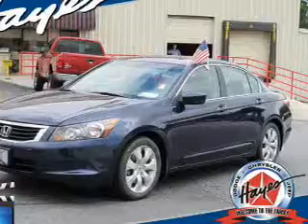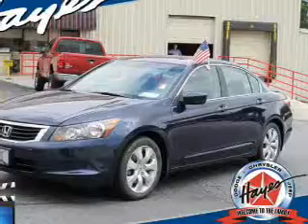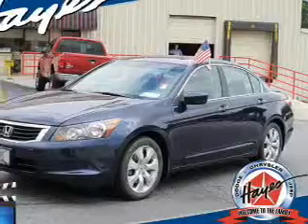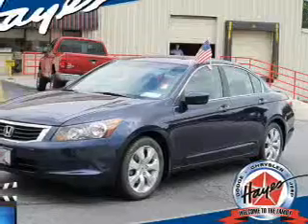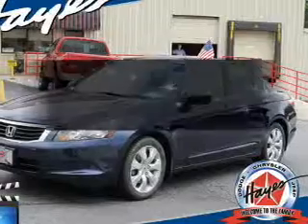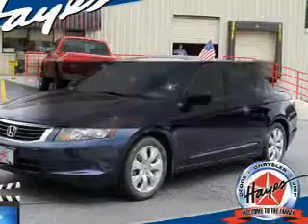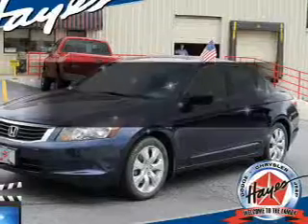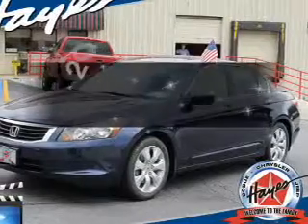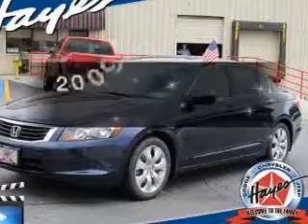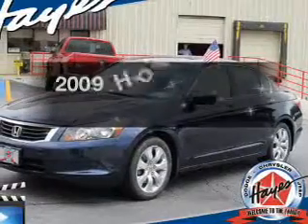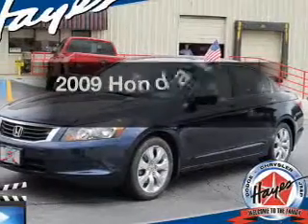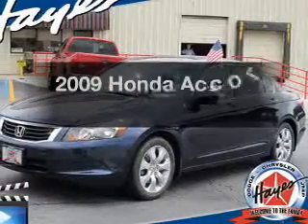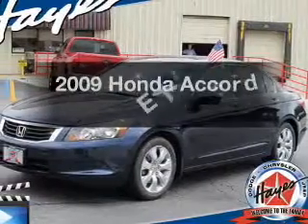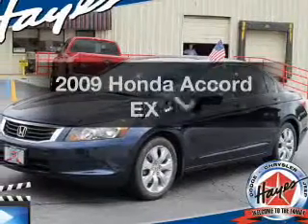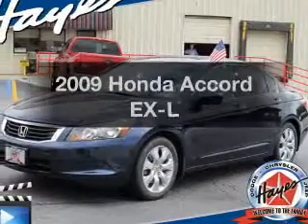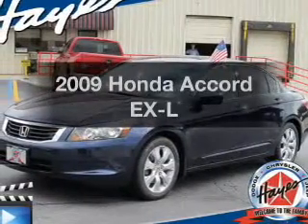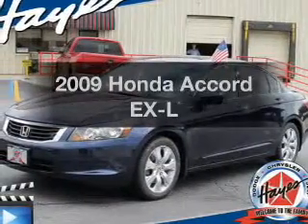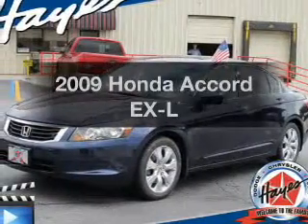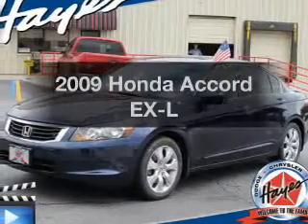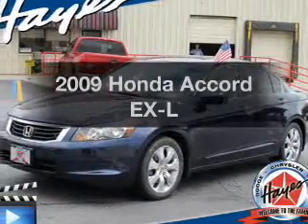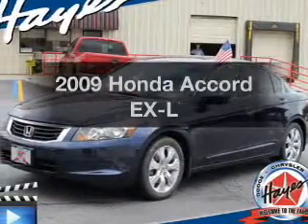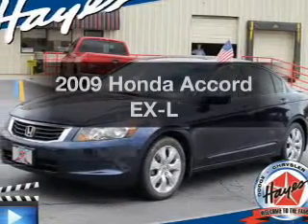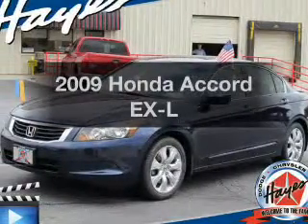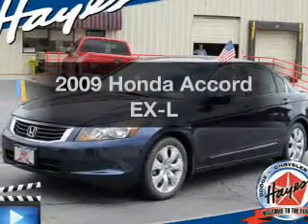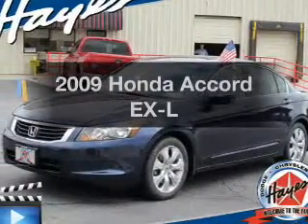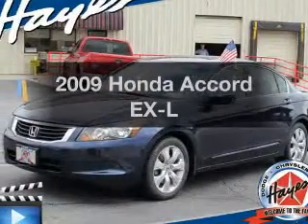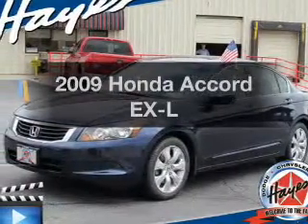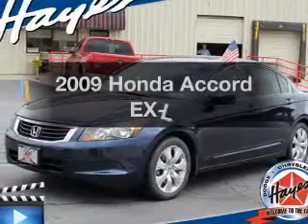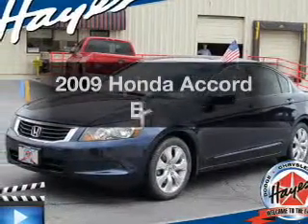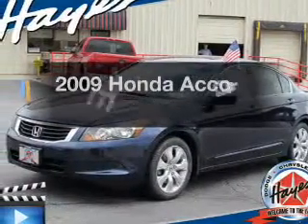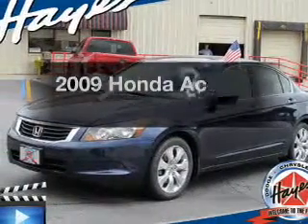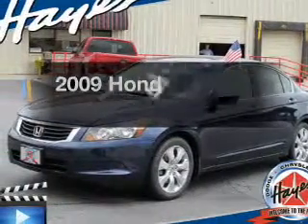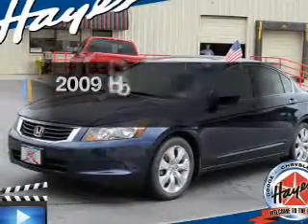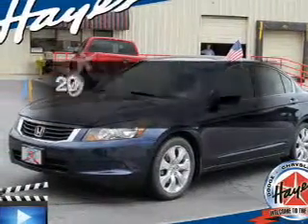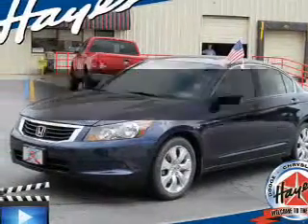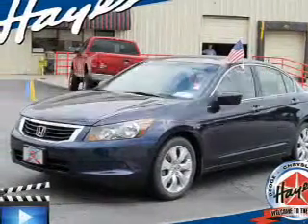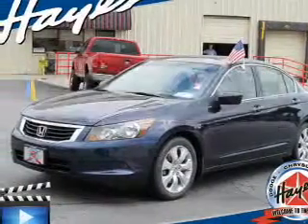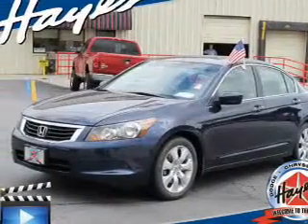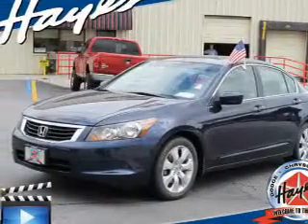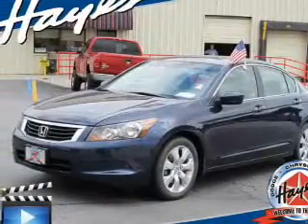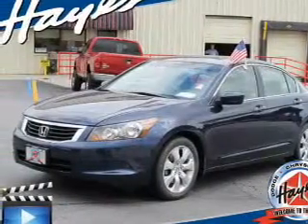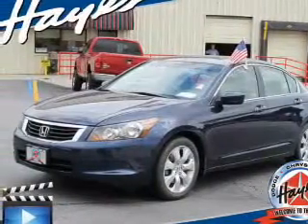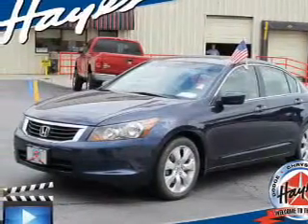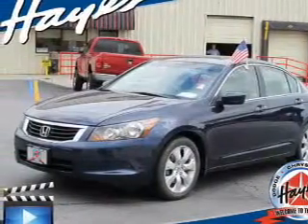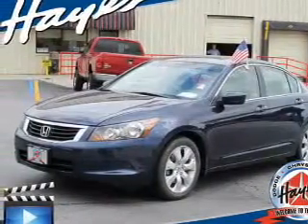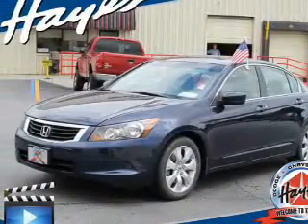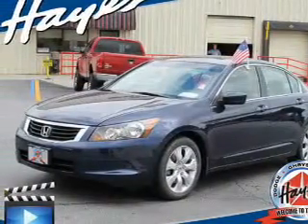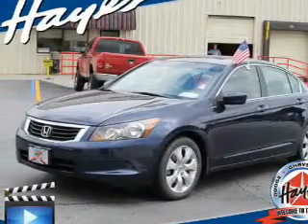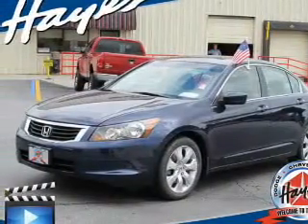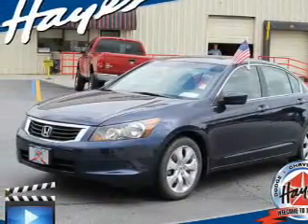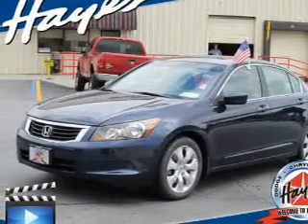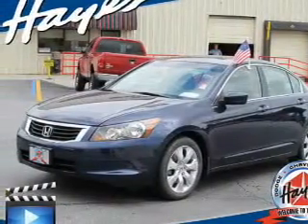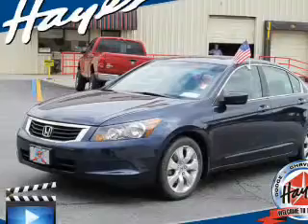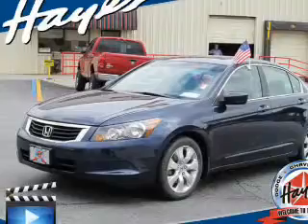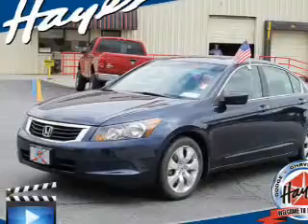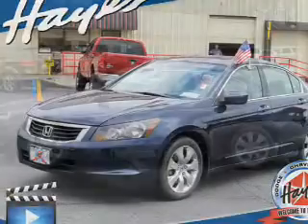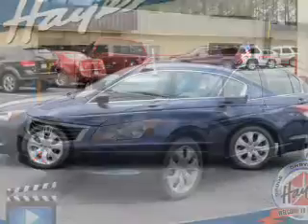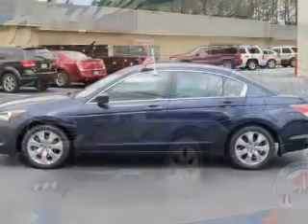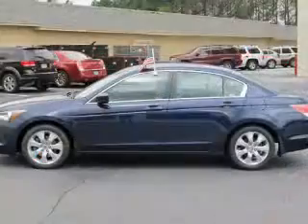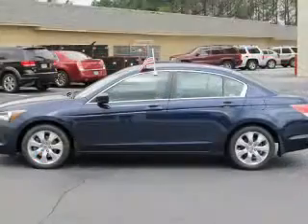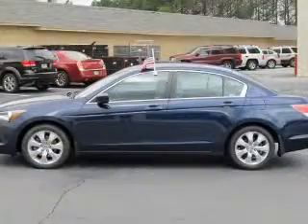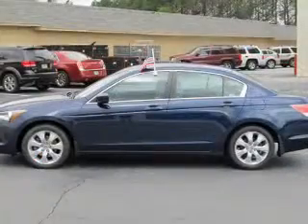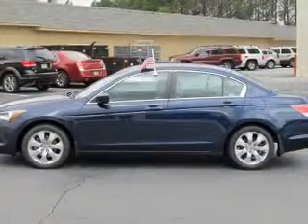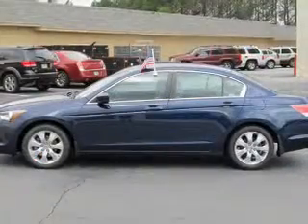Check out this 2009 Honda Accord. If you're looking for a first-rate auto, this one could be yours today.